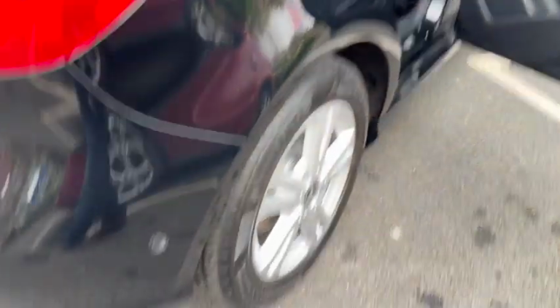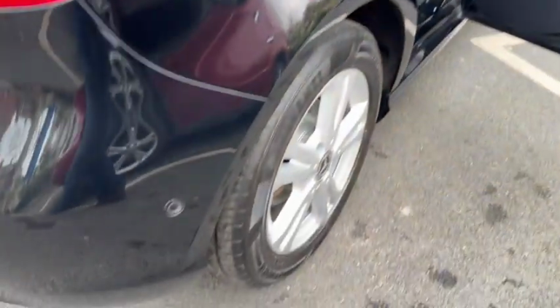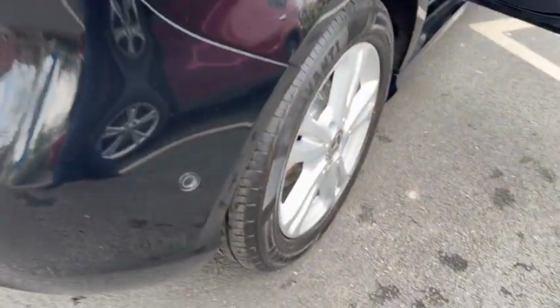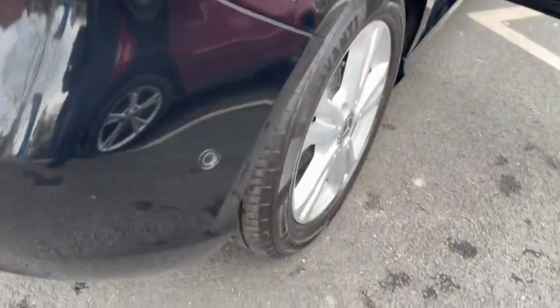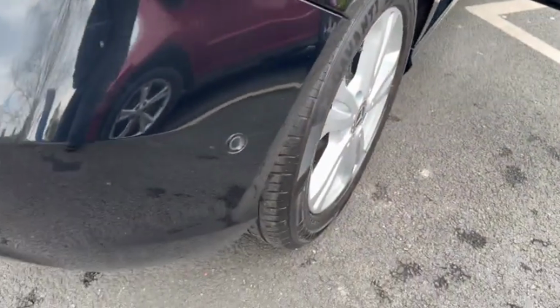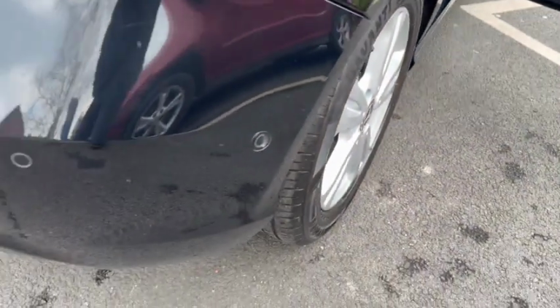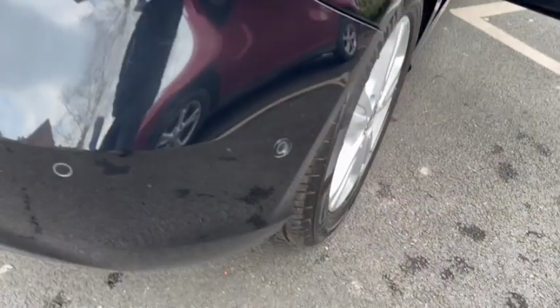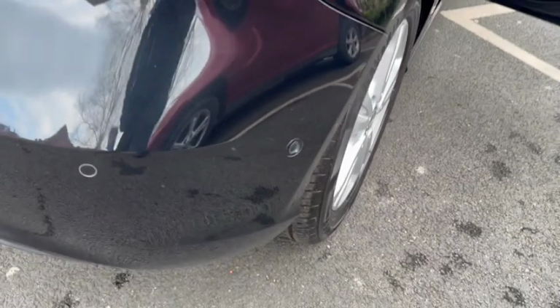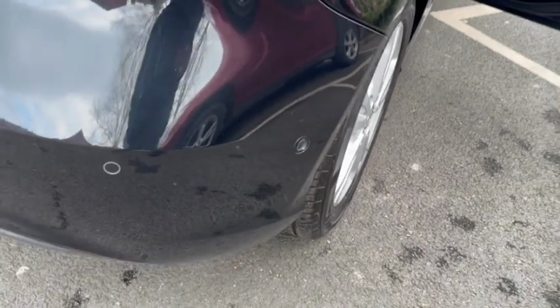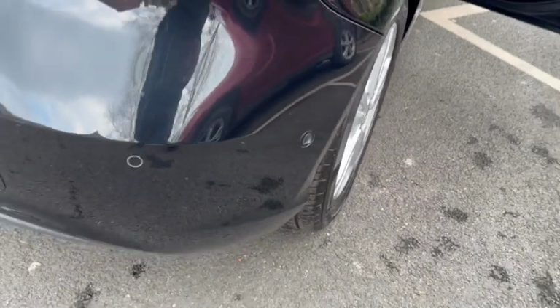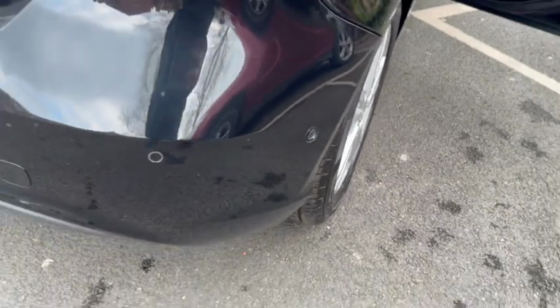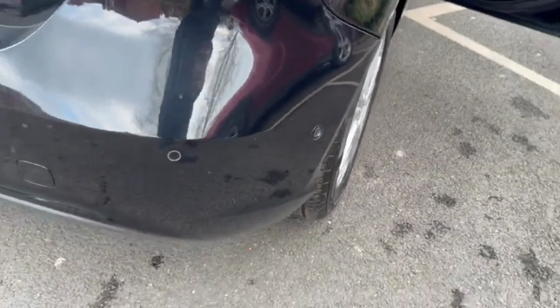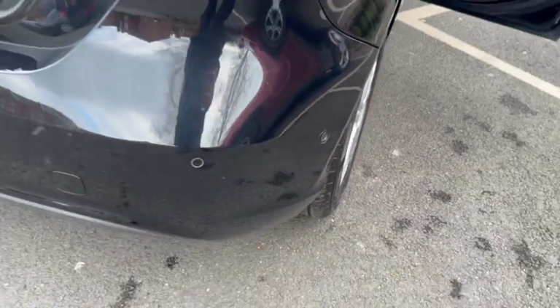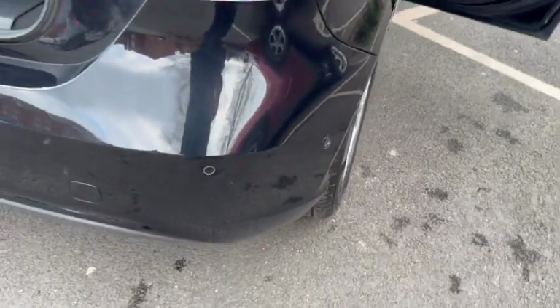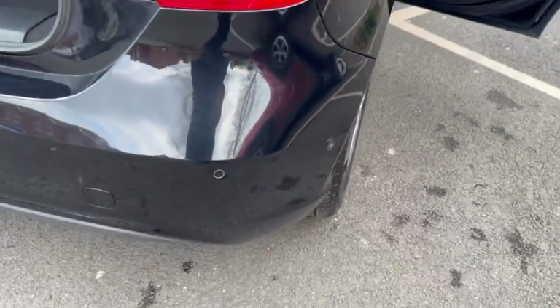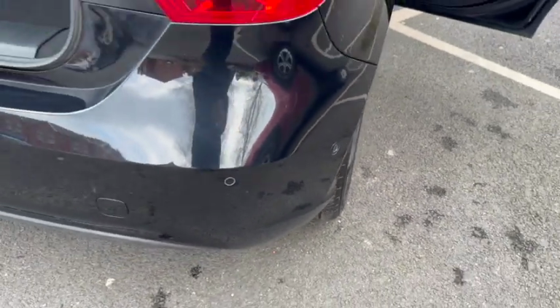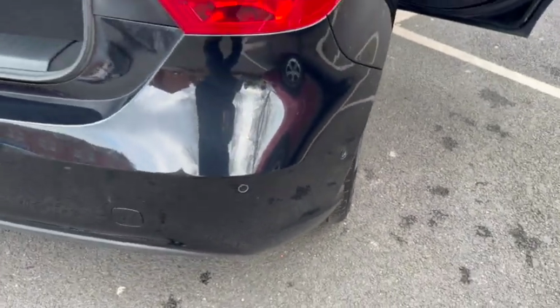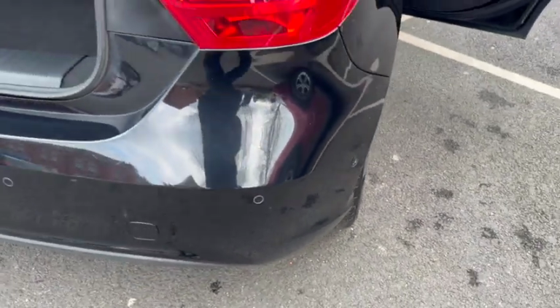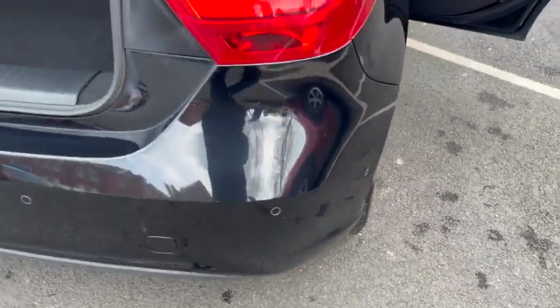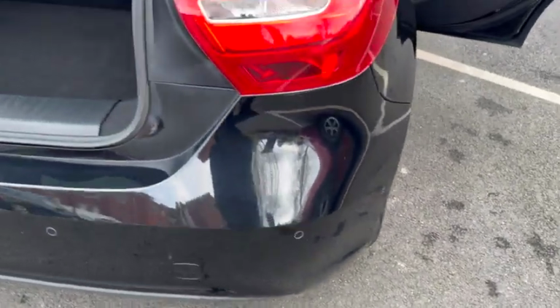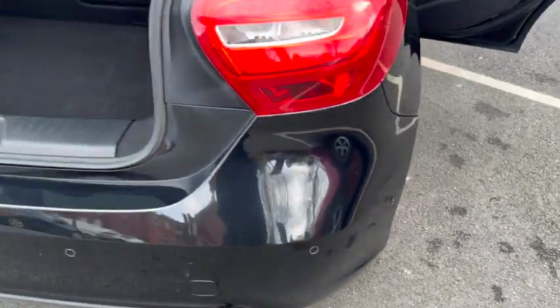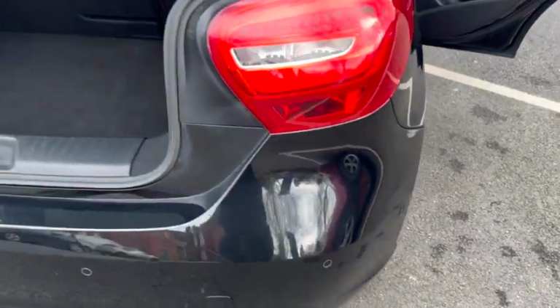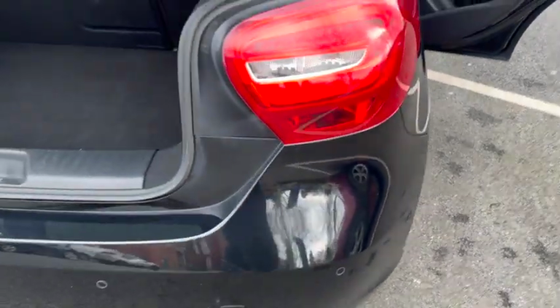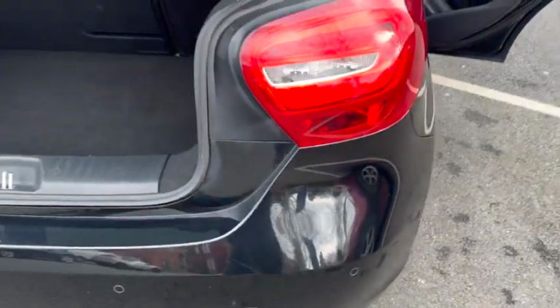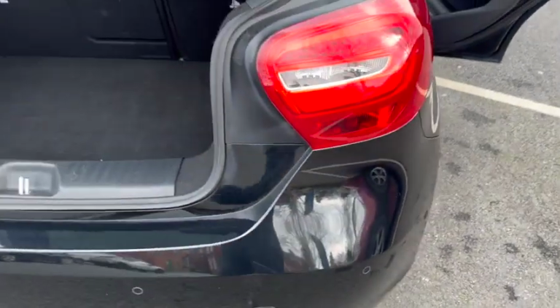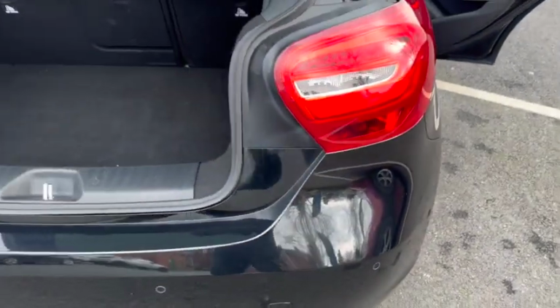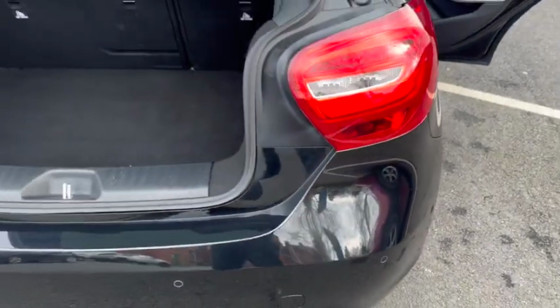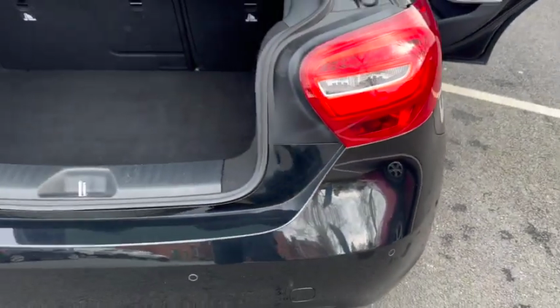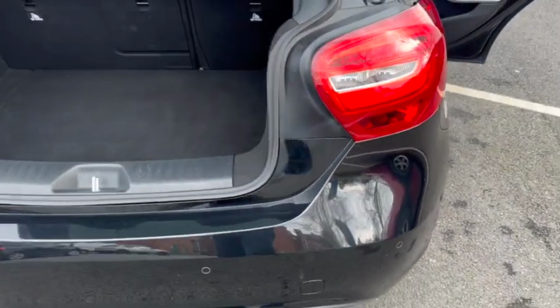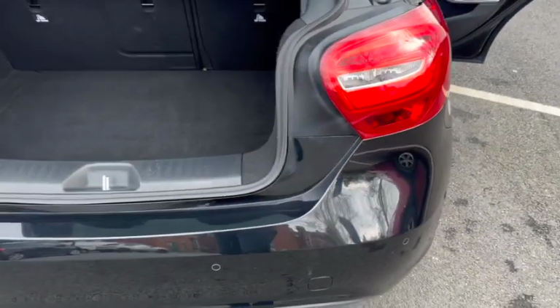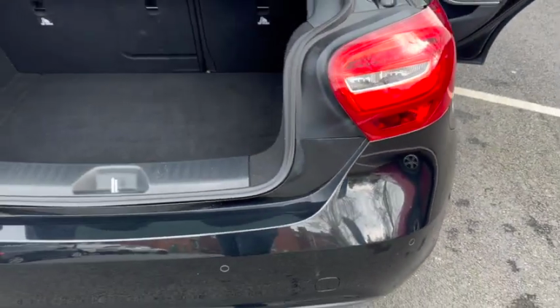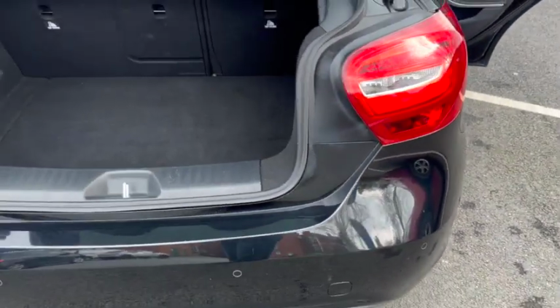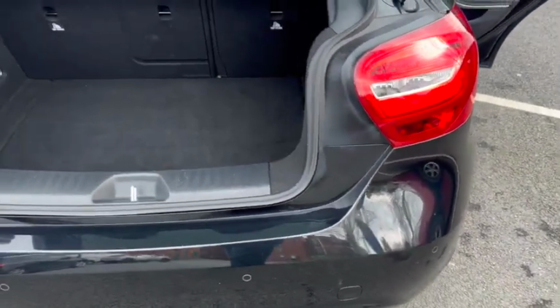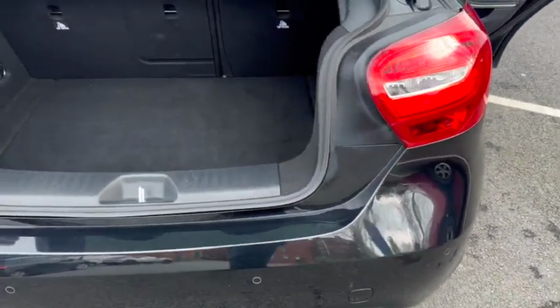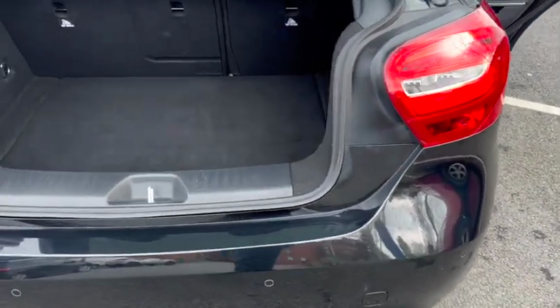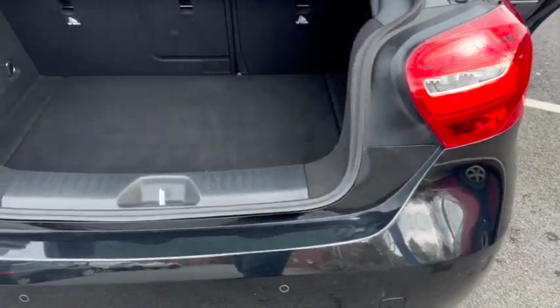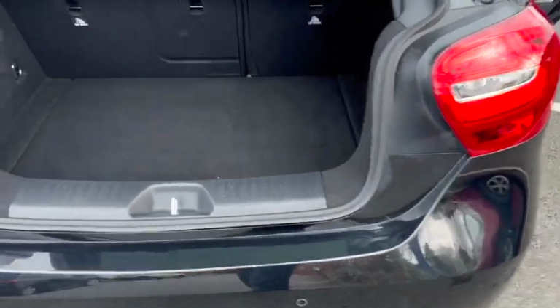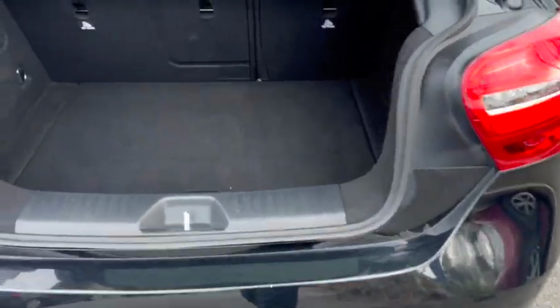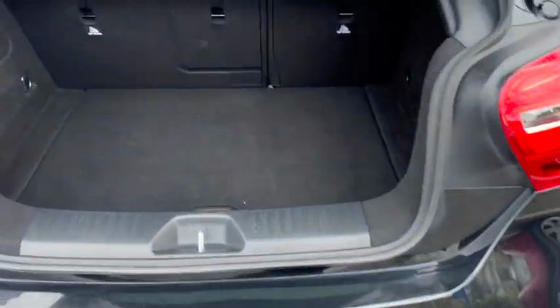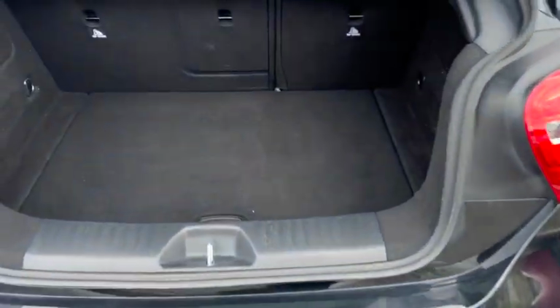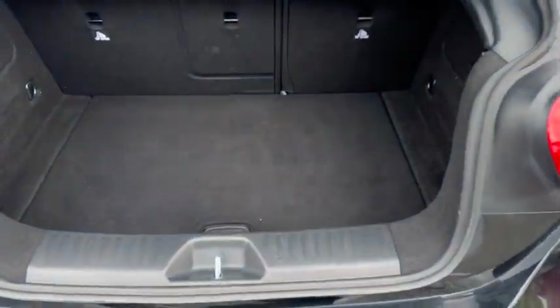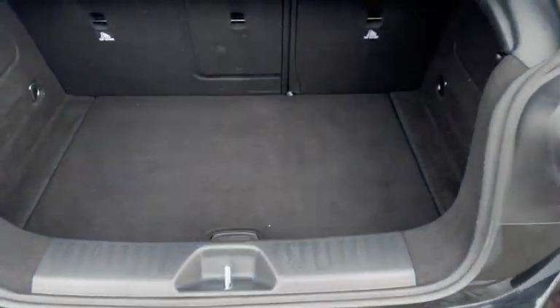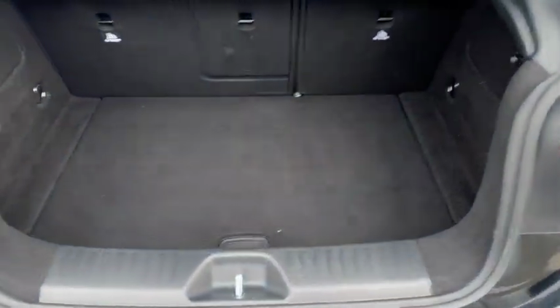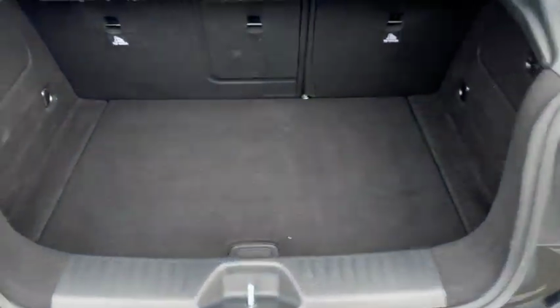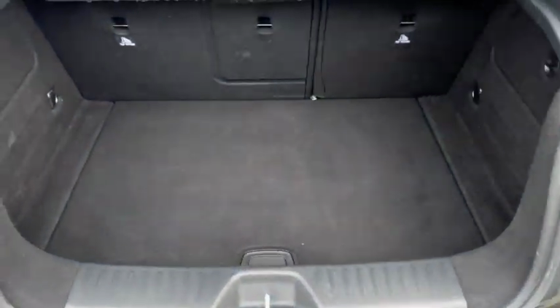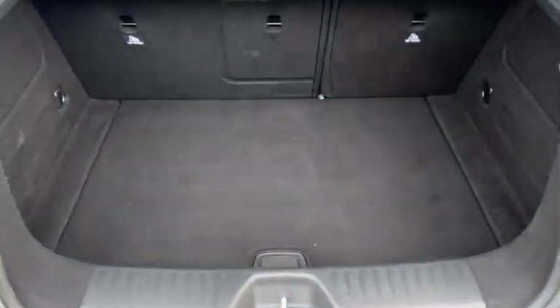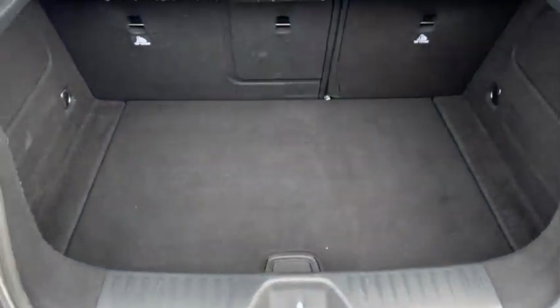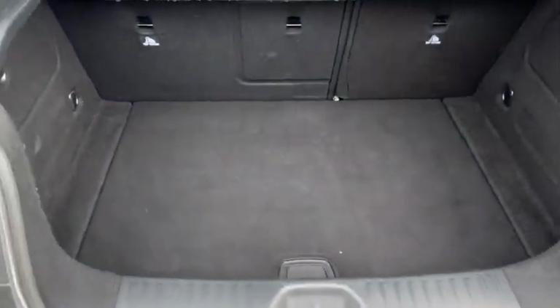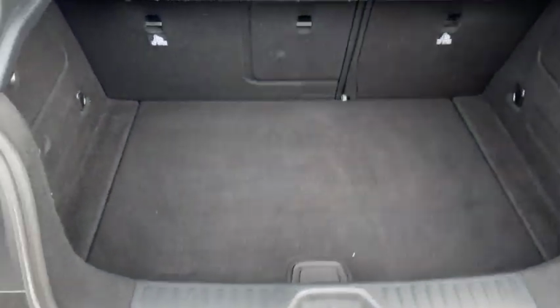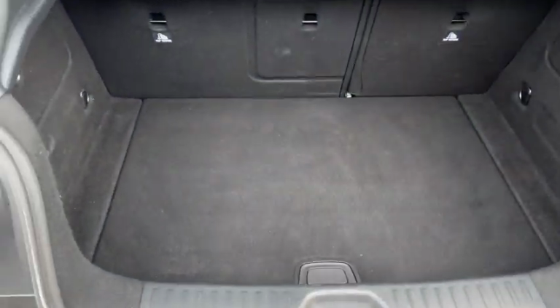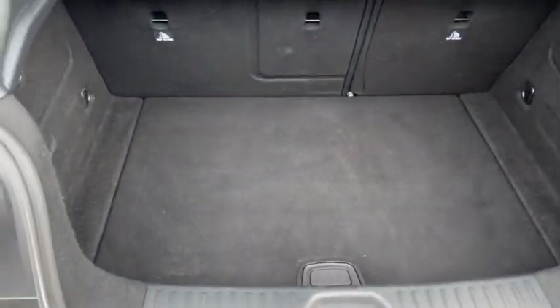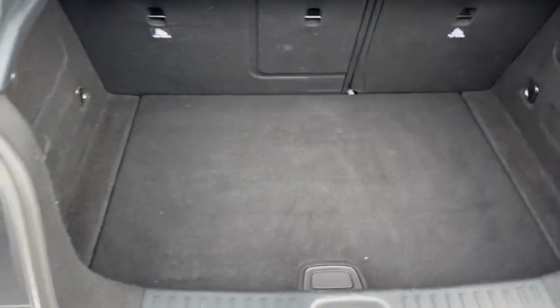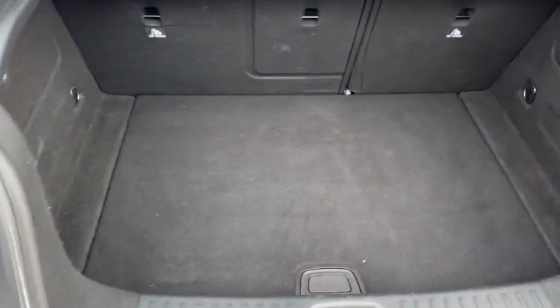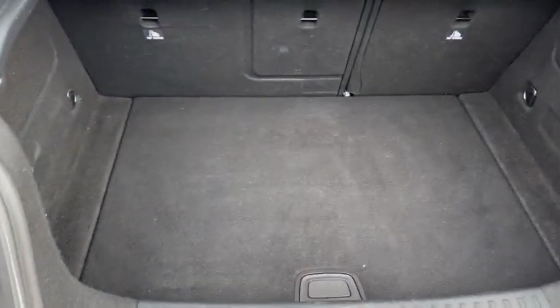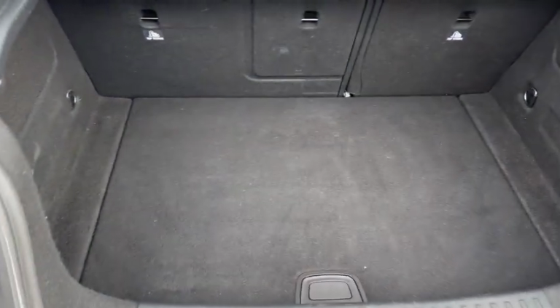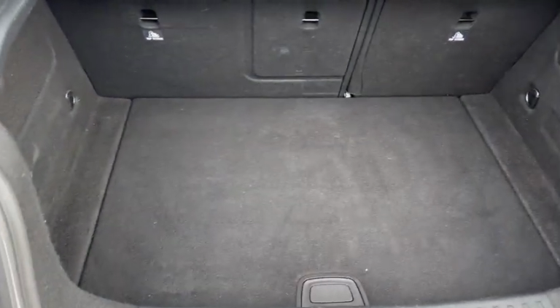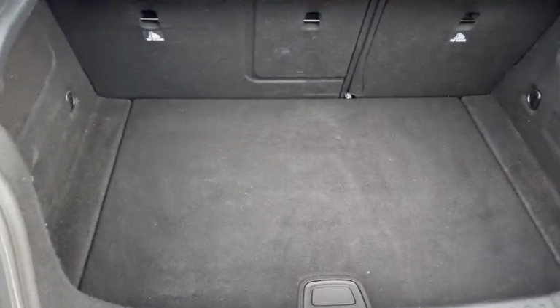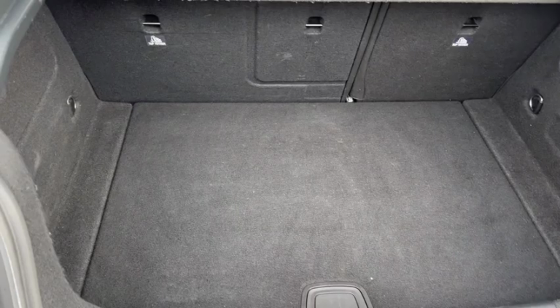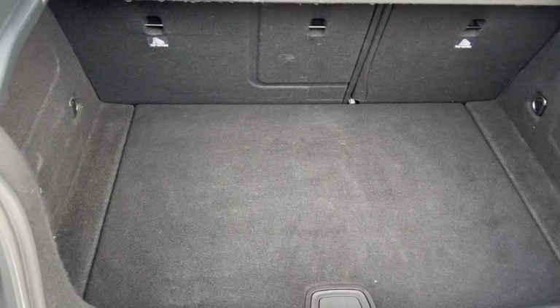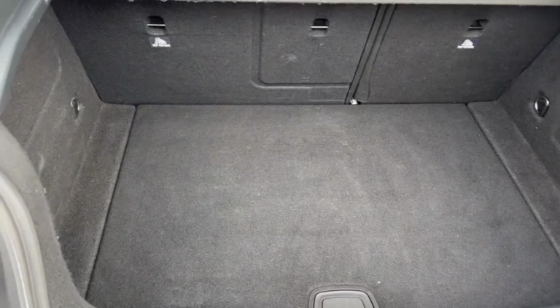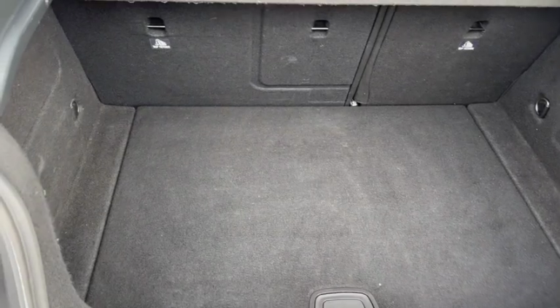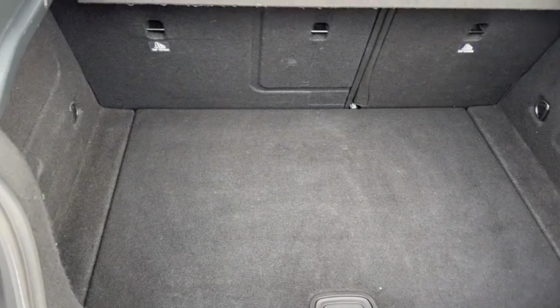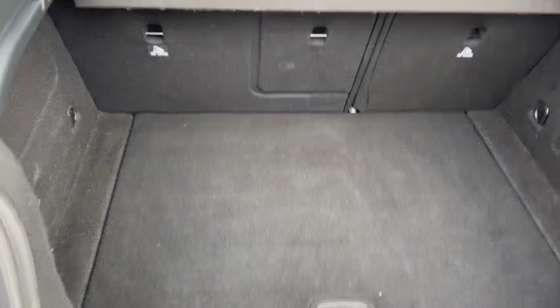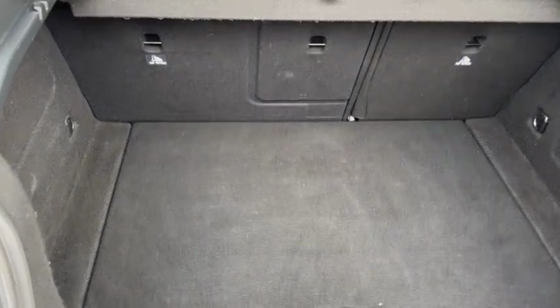Rear parking sensors on this, and there are front parking sensors as well. Going into the boot — good-sized boot, 60-40 split.